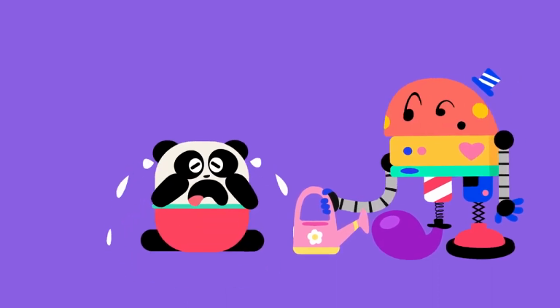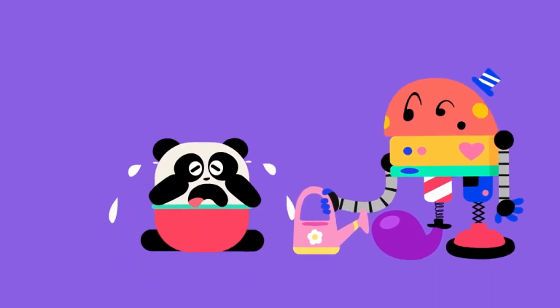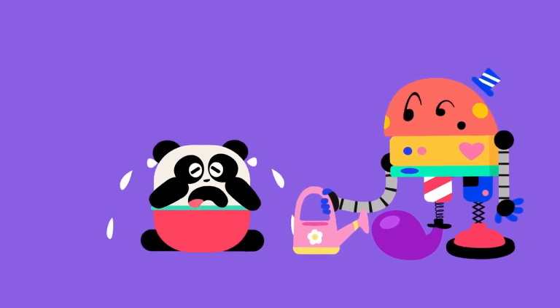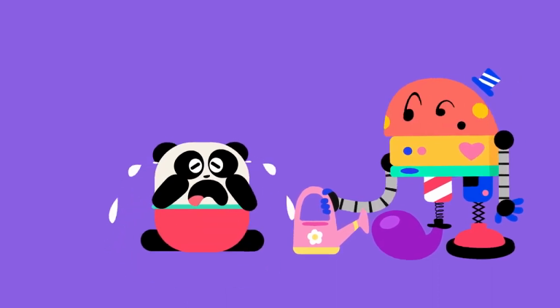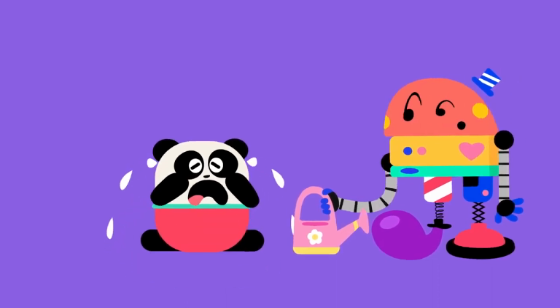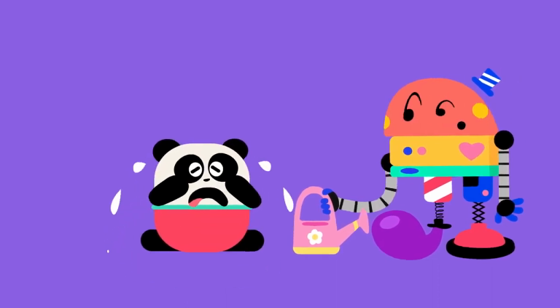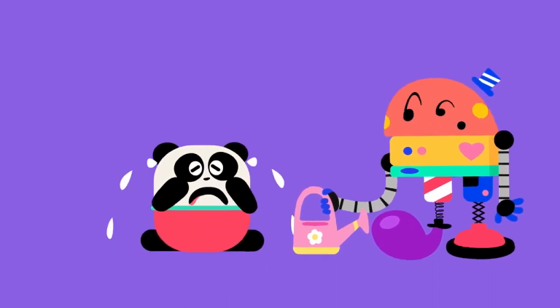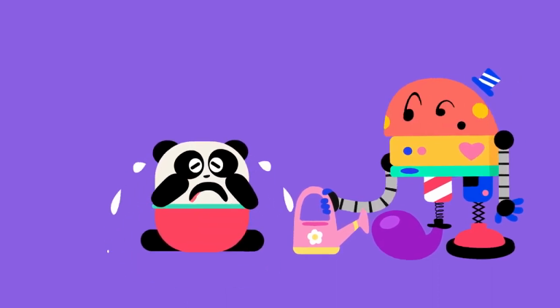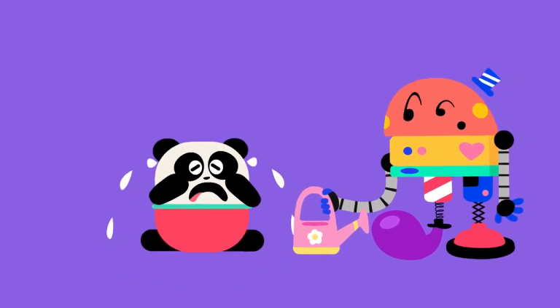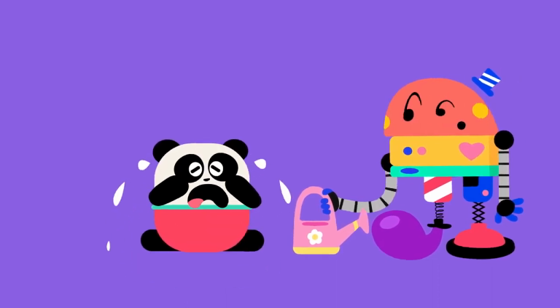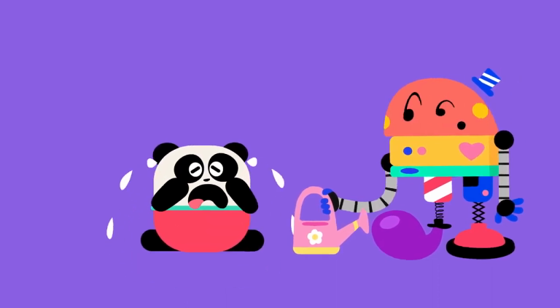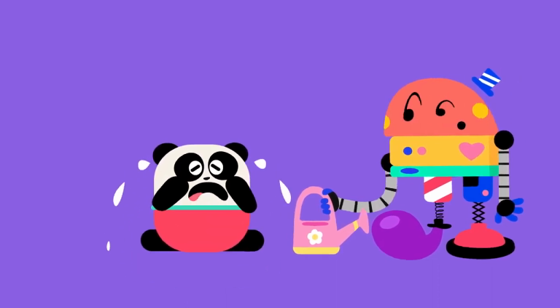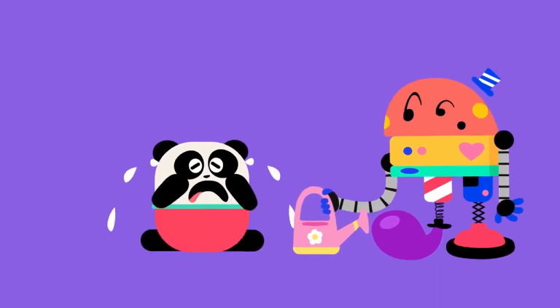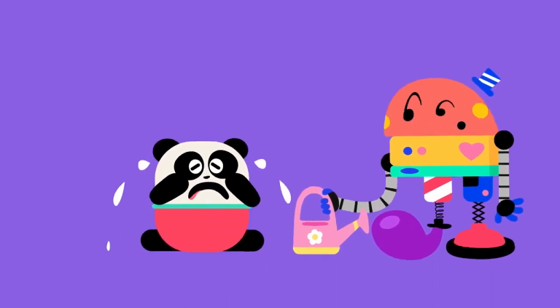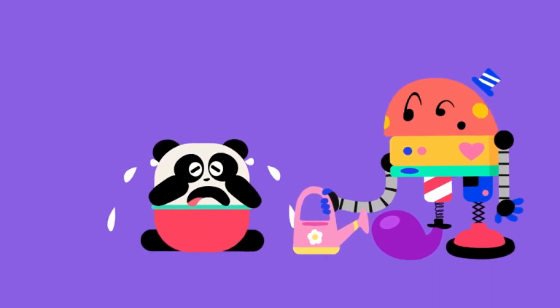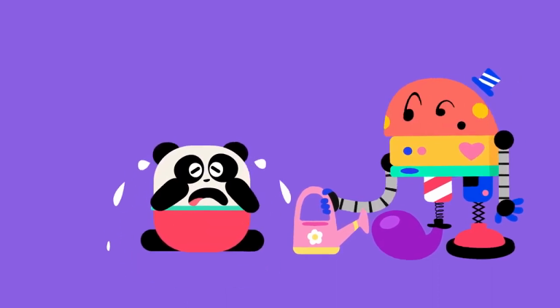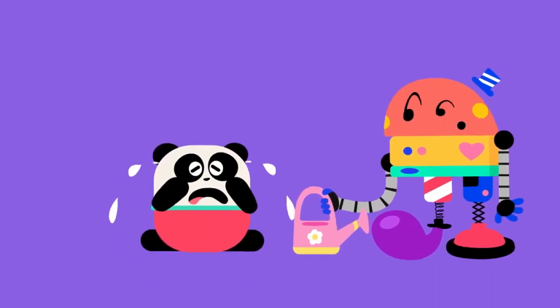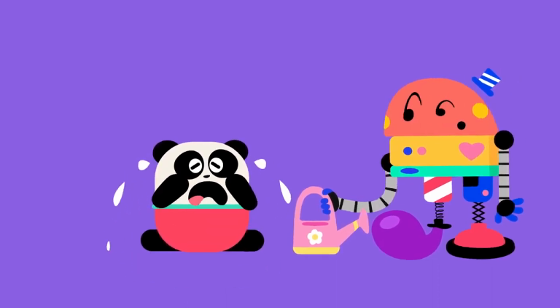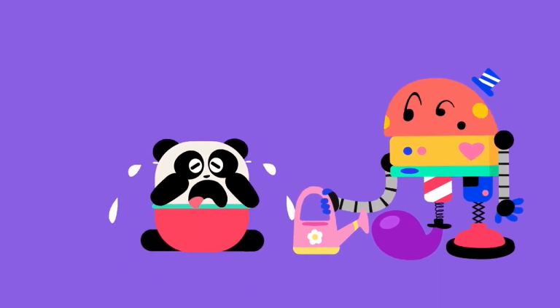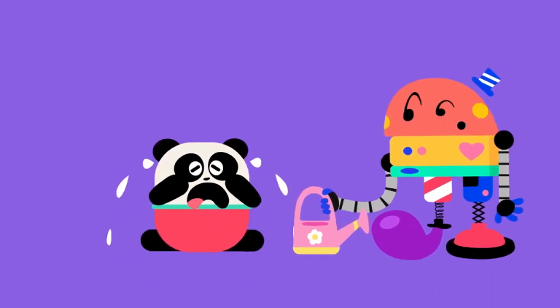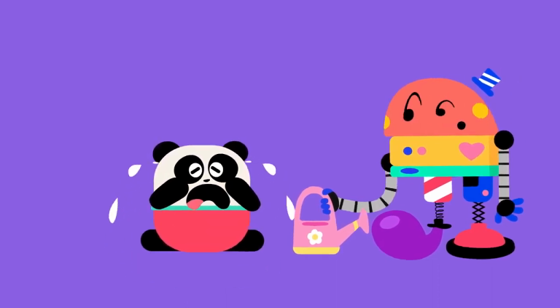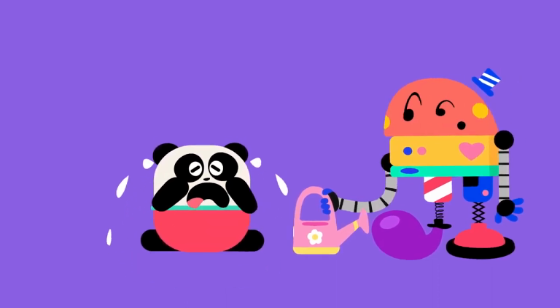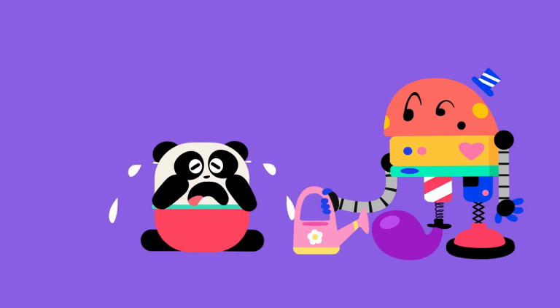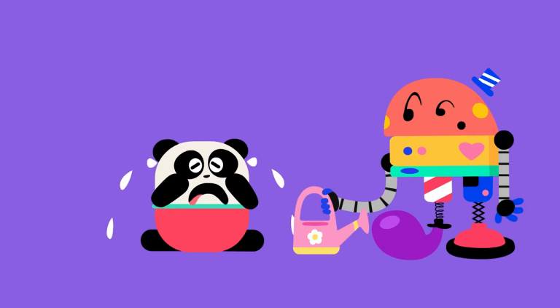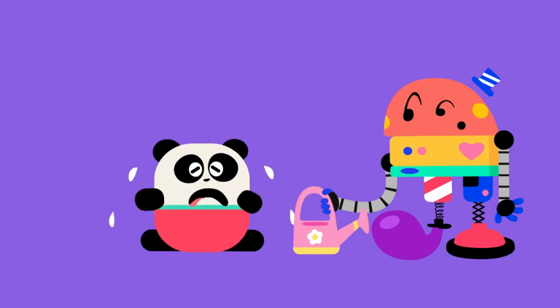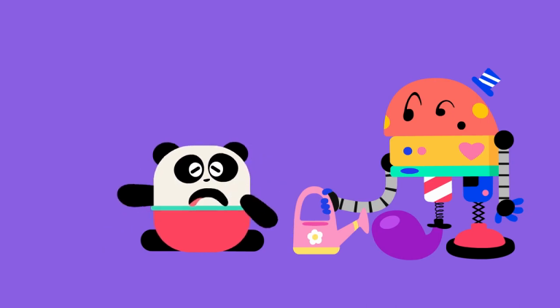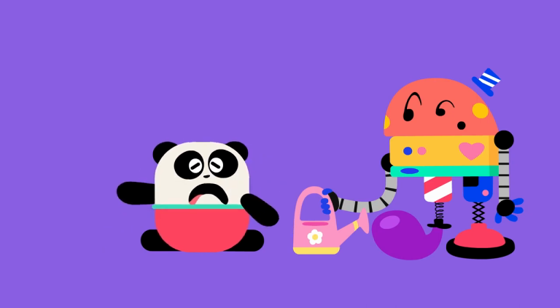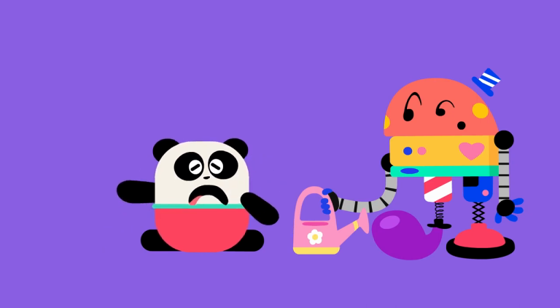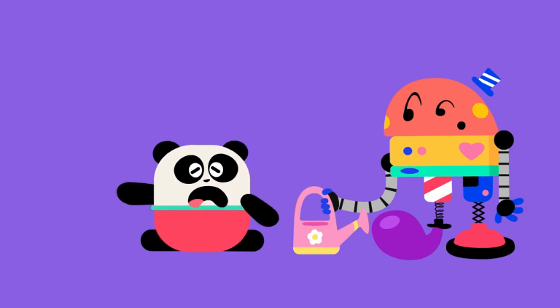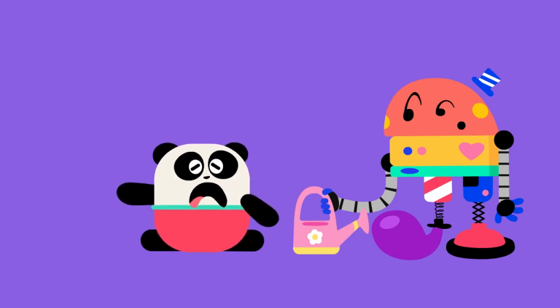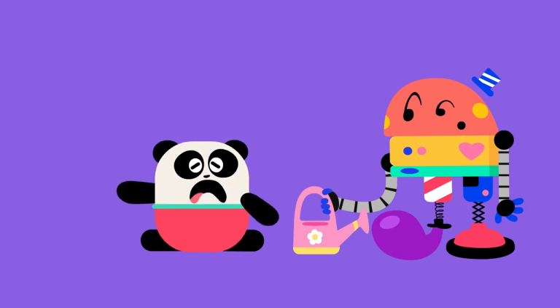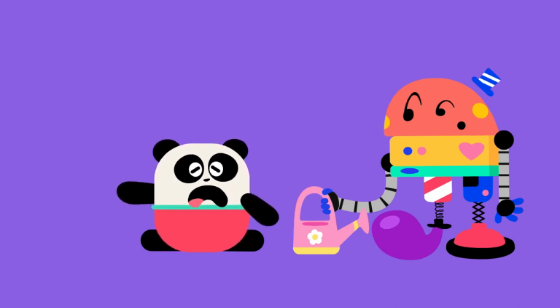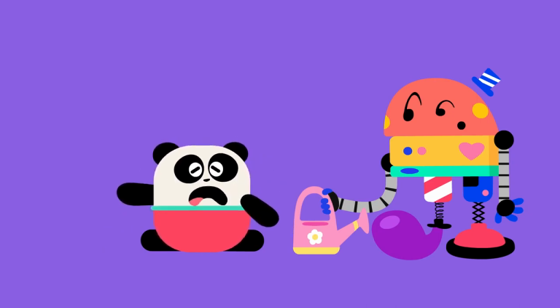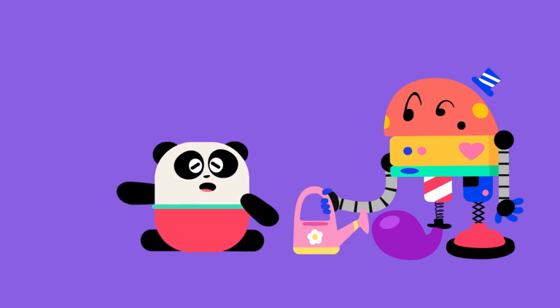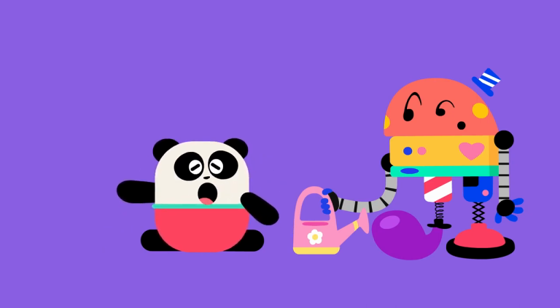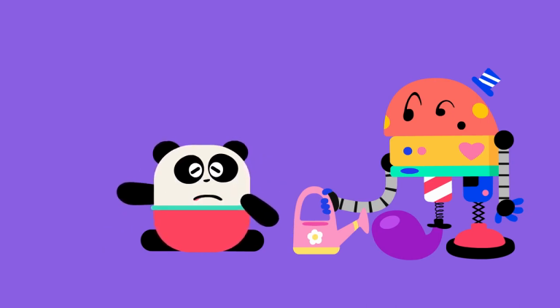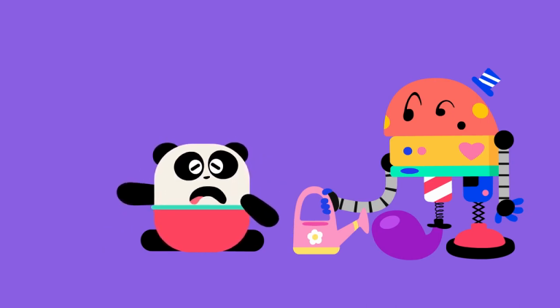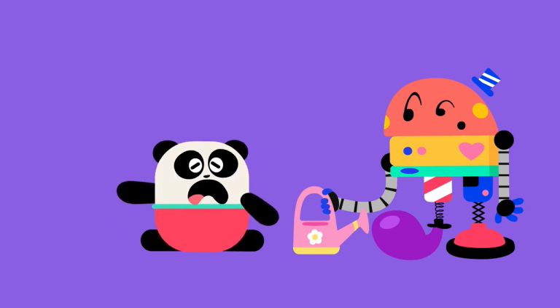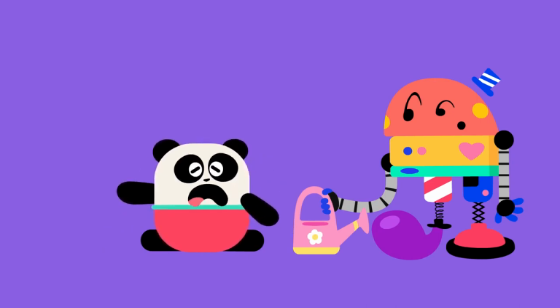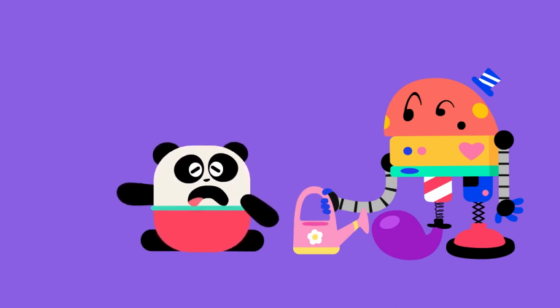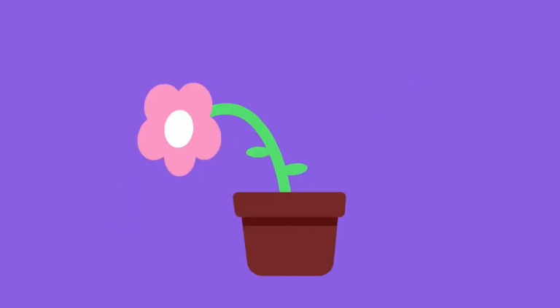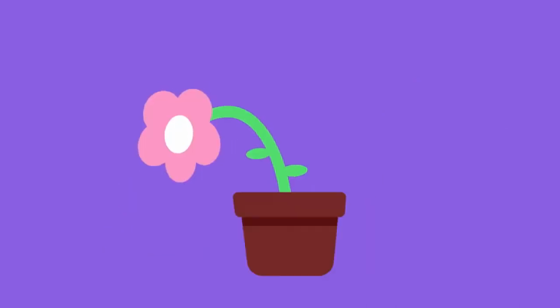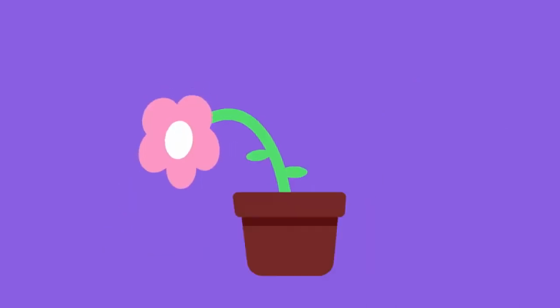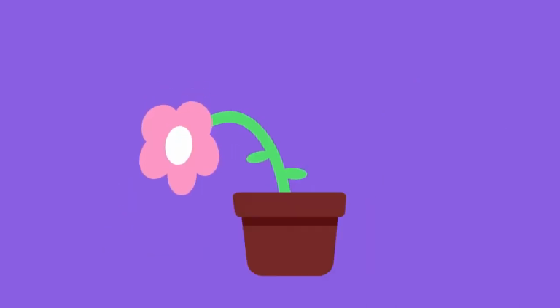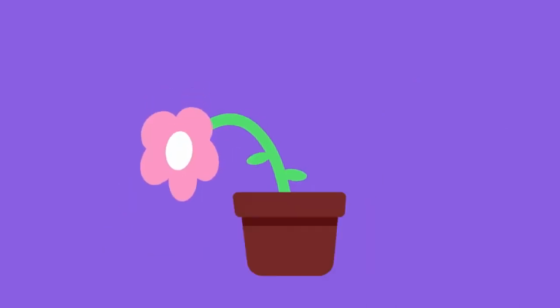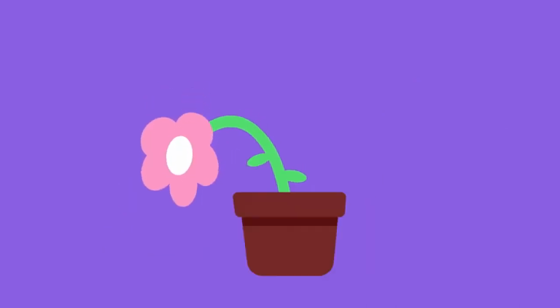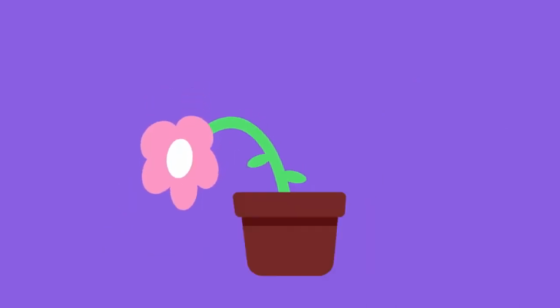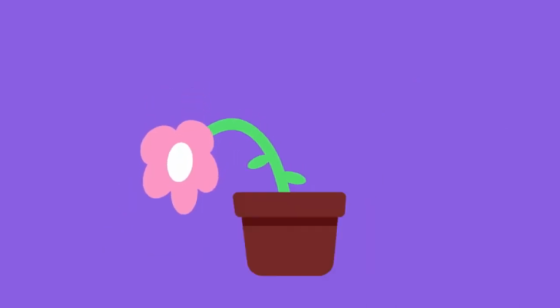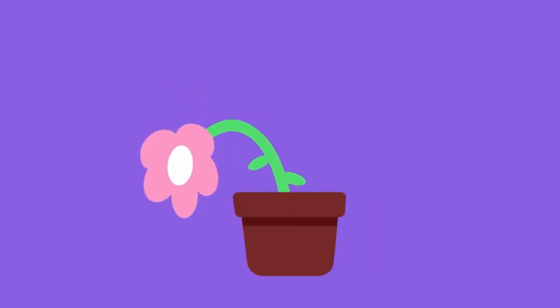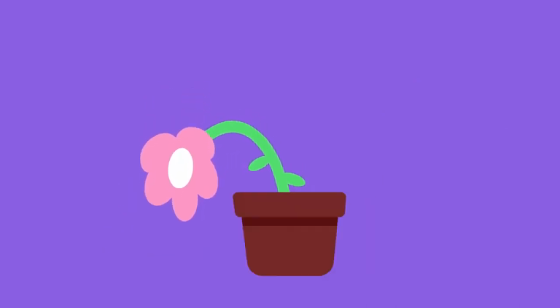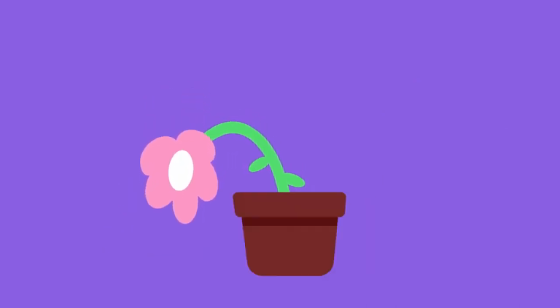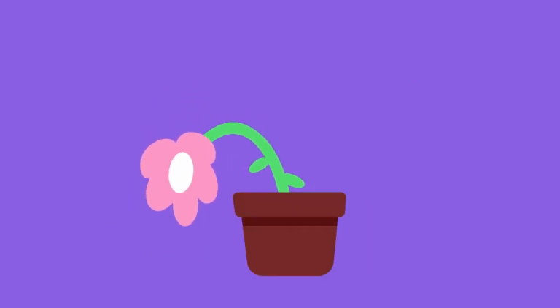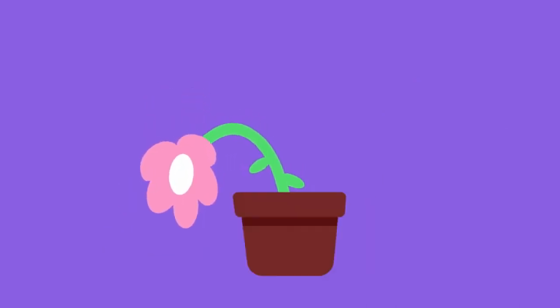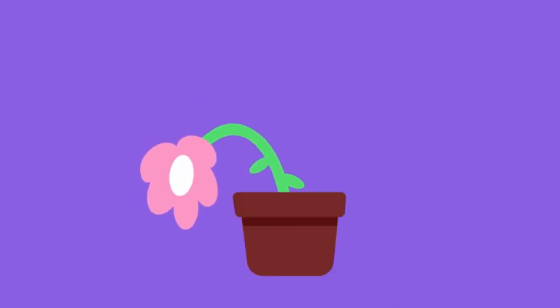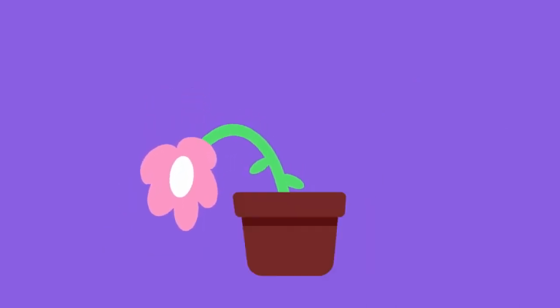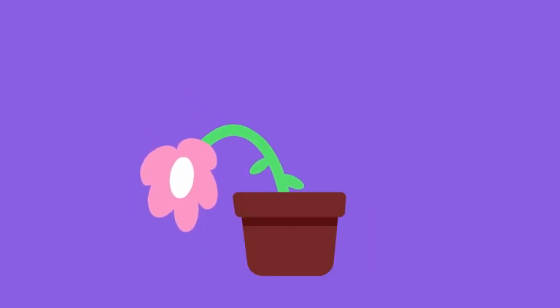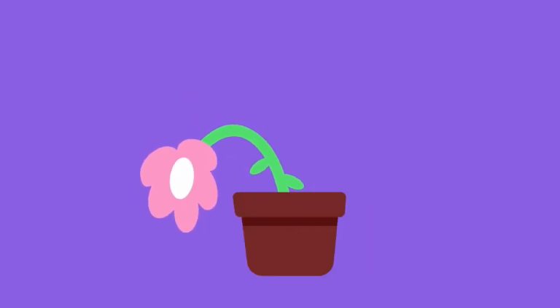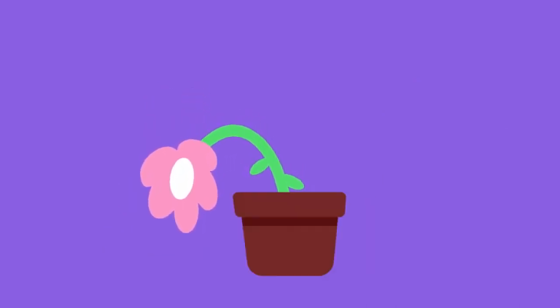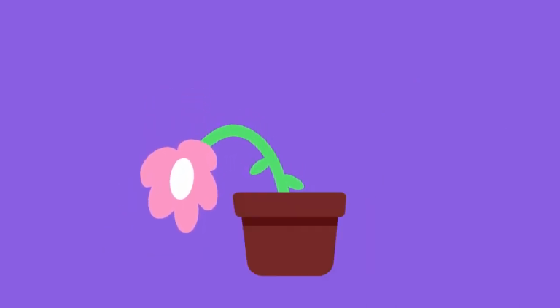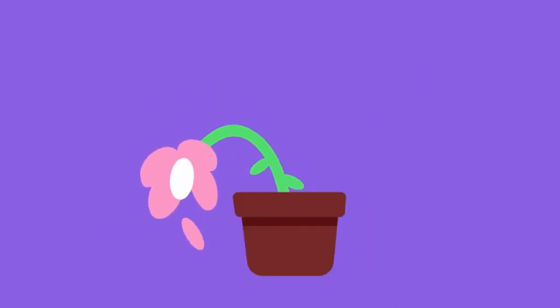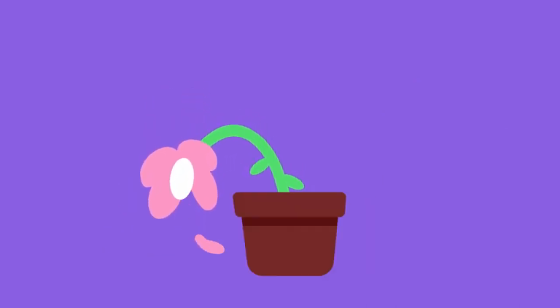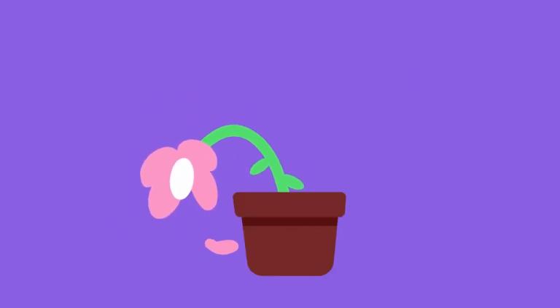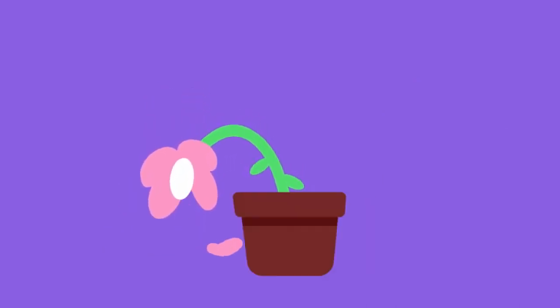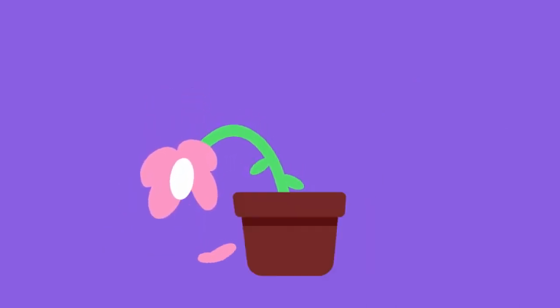Sure! I'm really sad. If I don't water the plant, it will die! Bye!